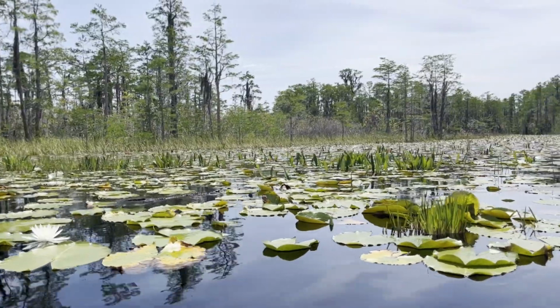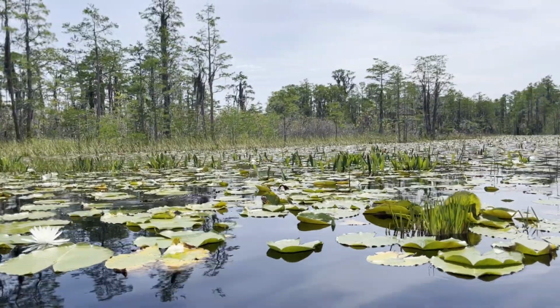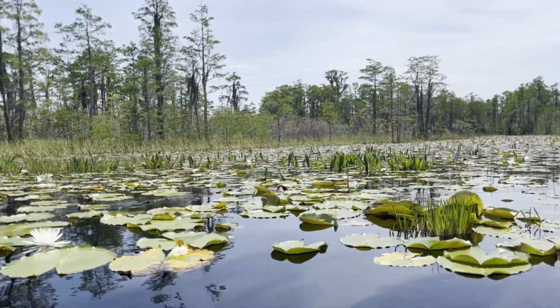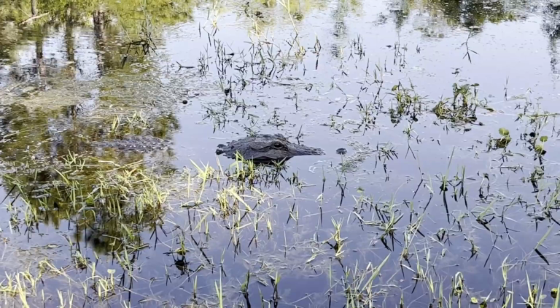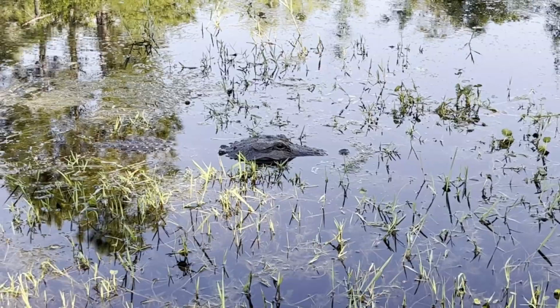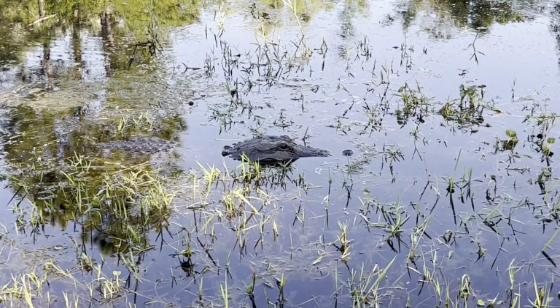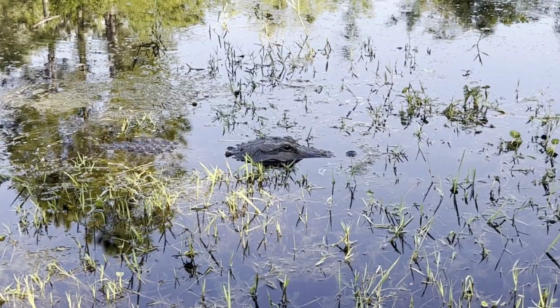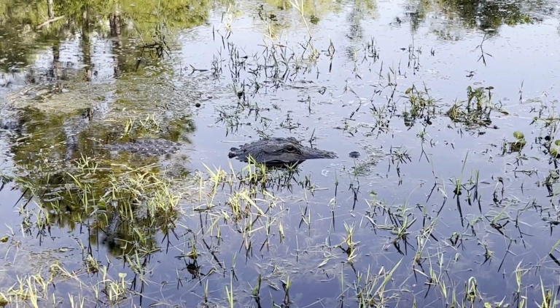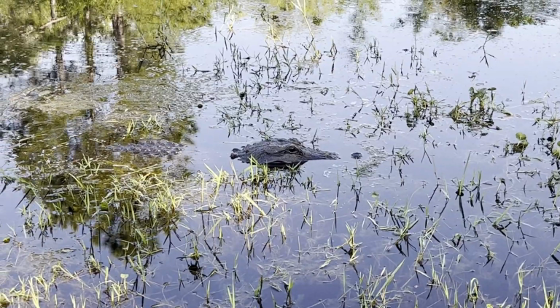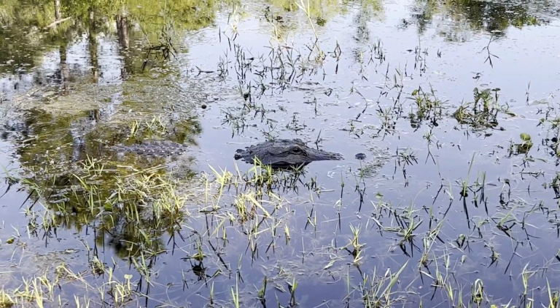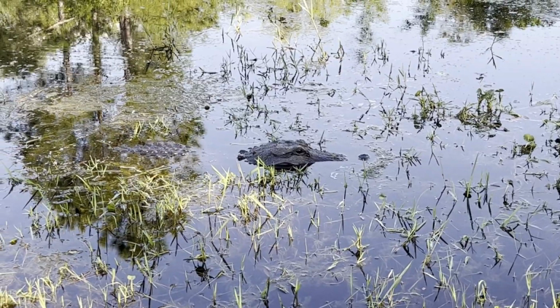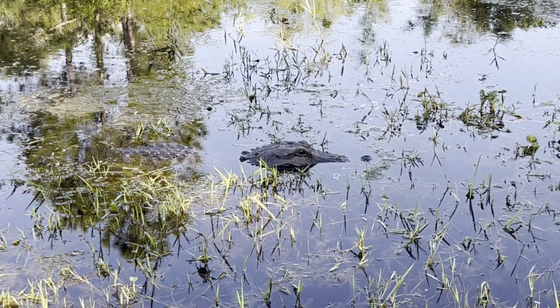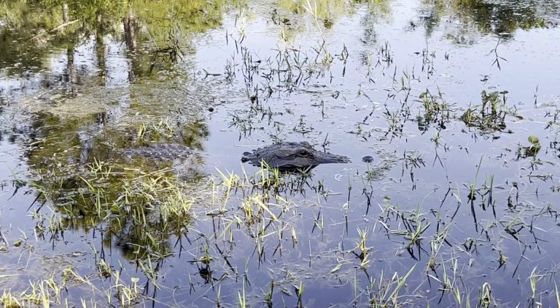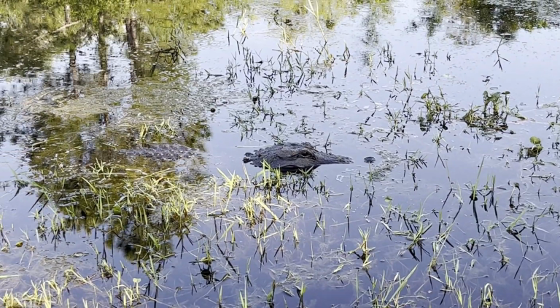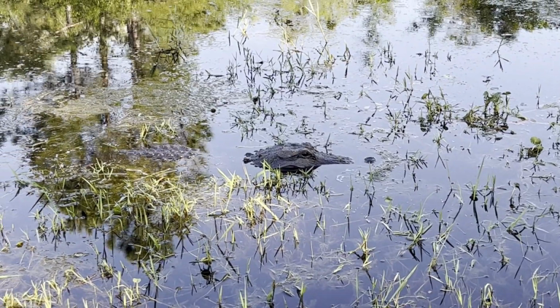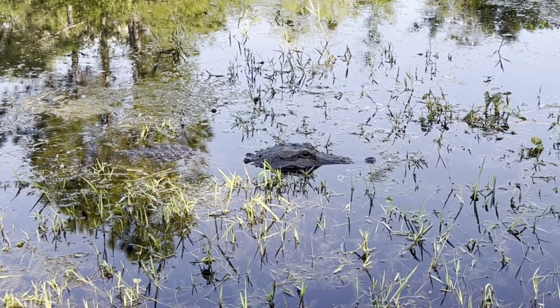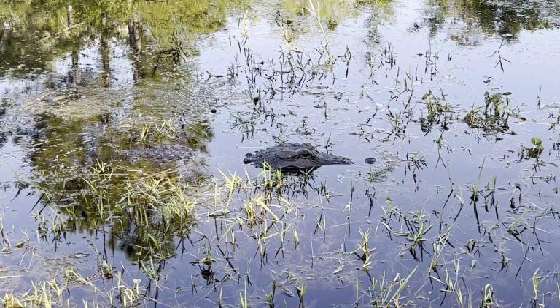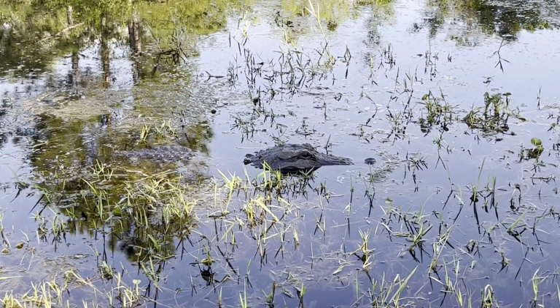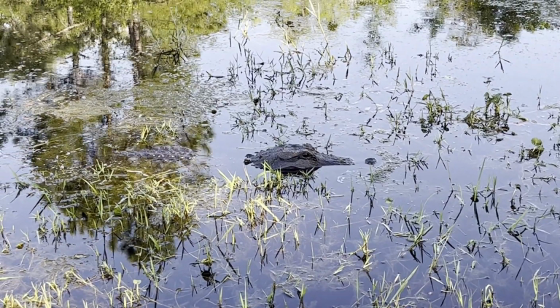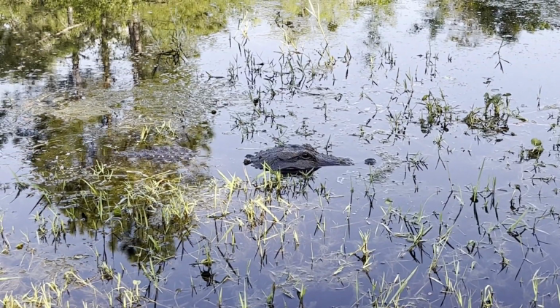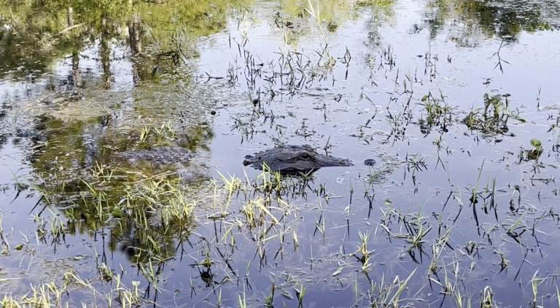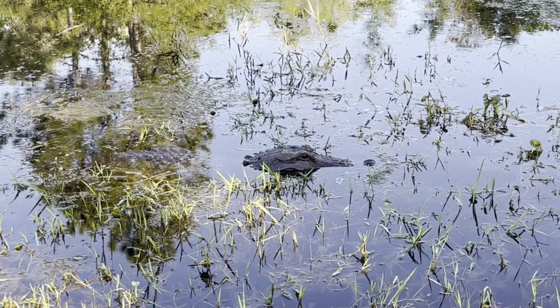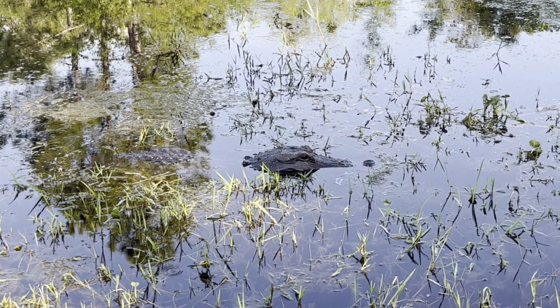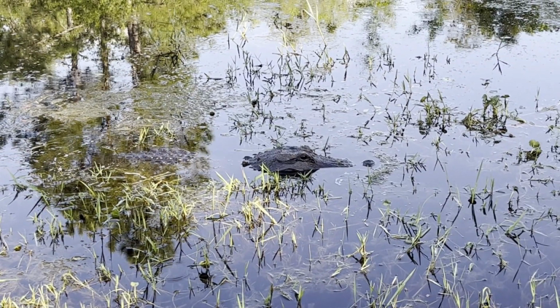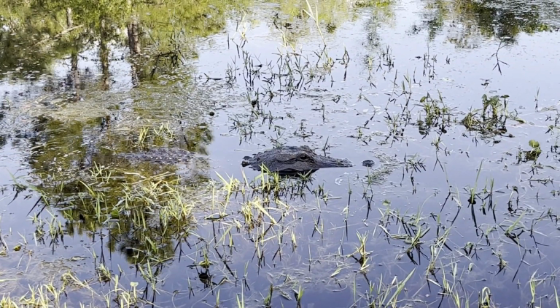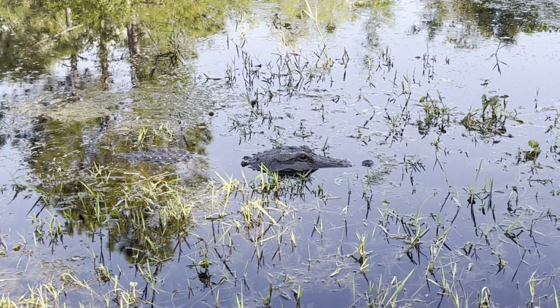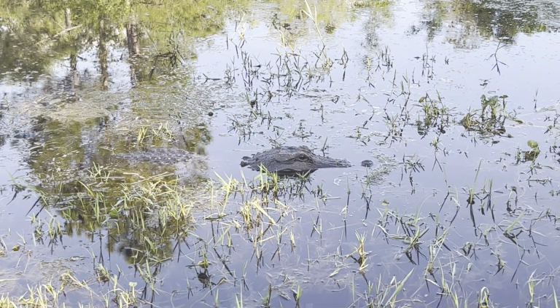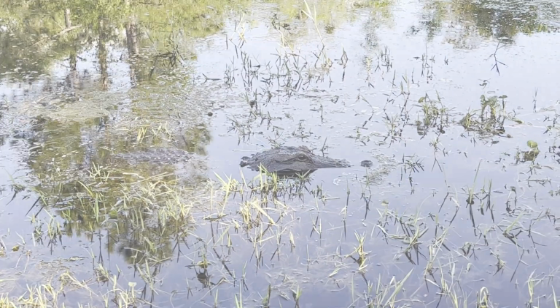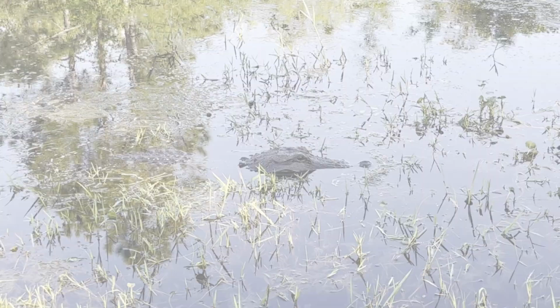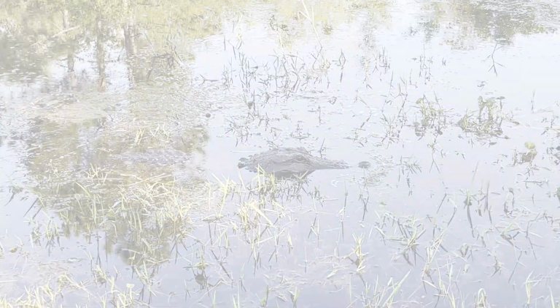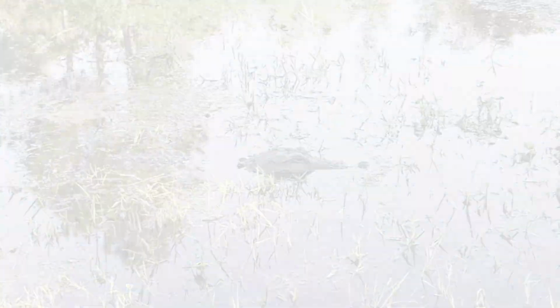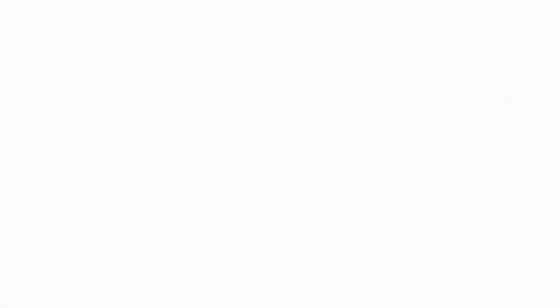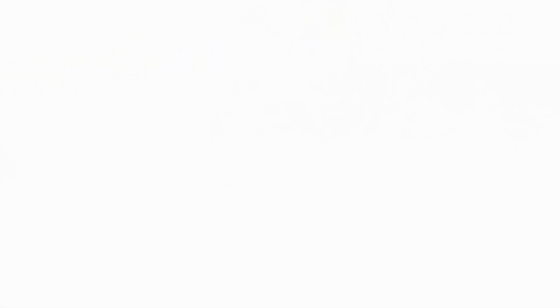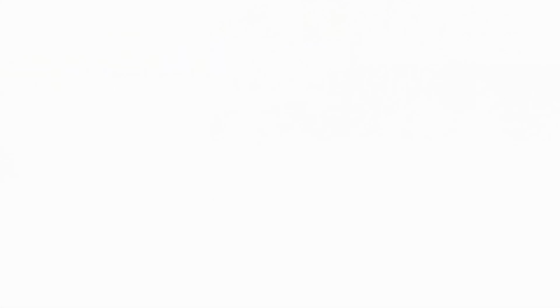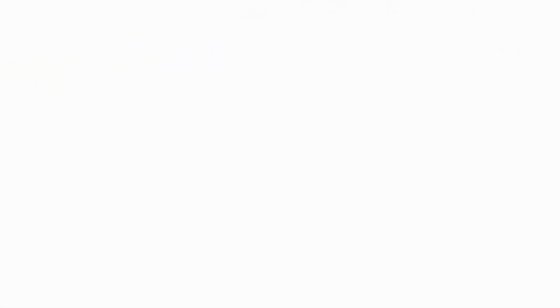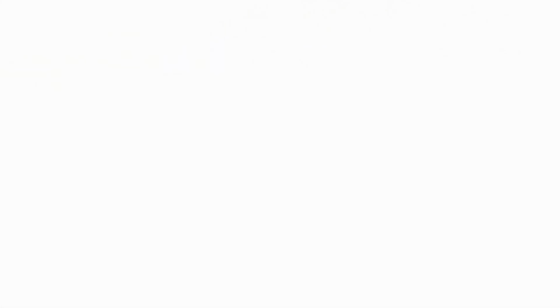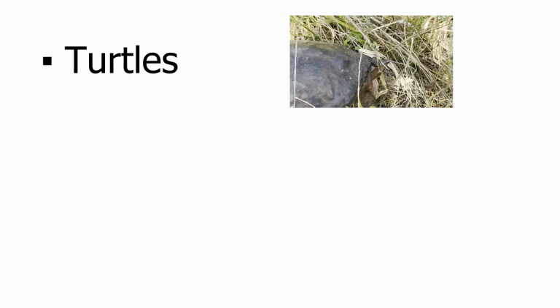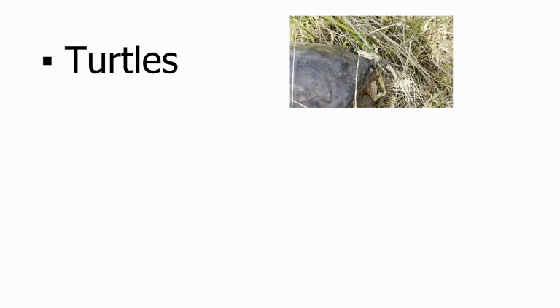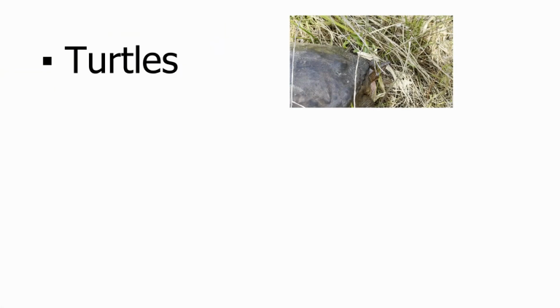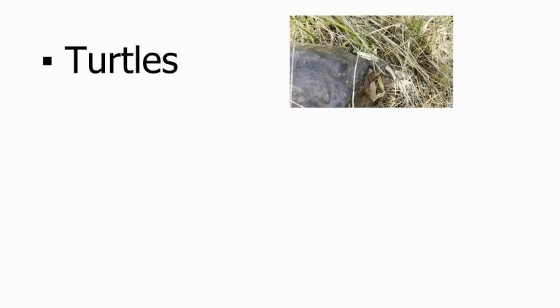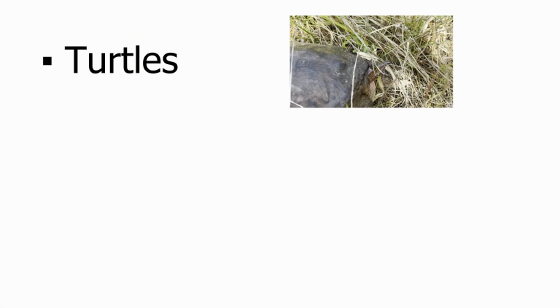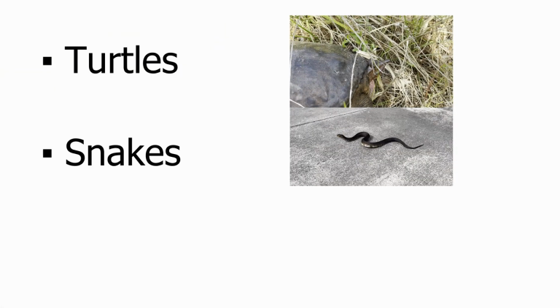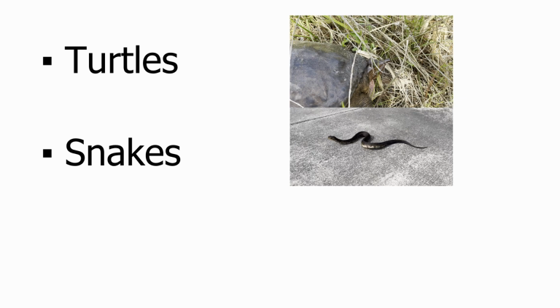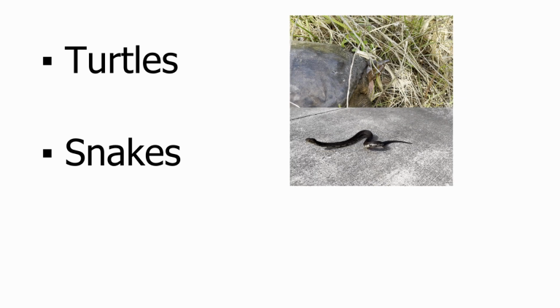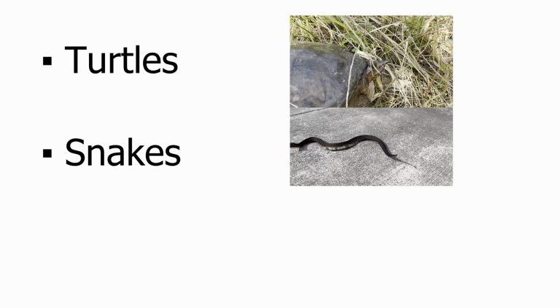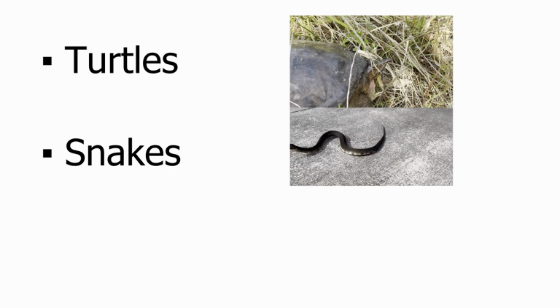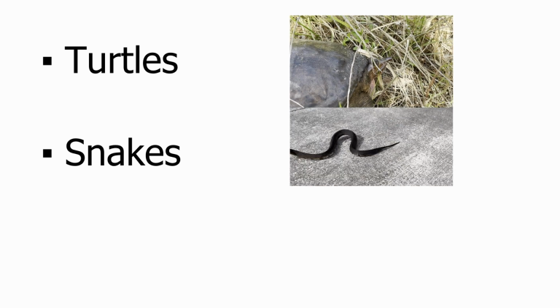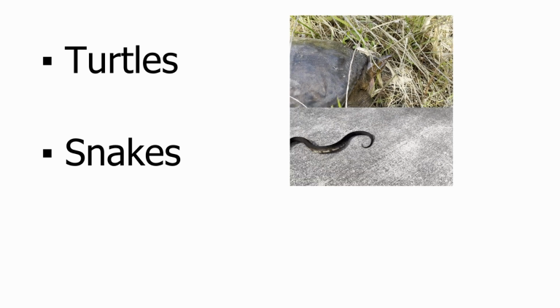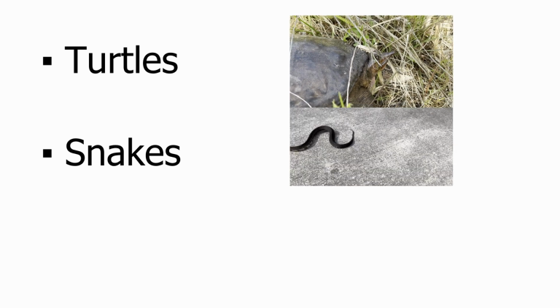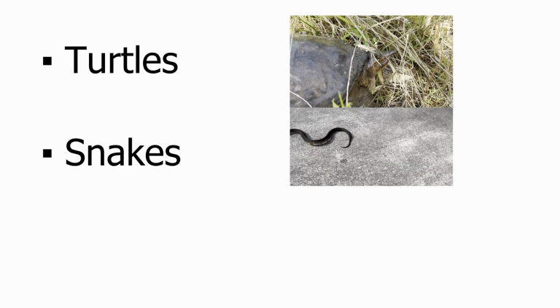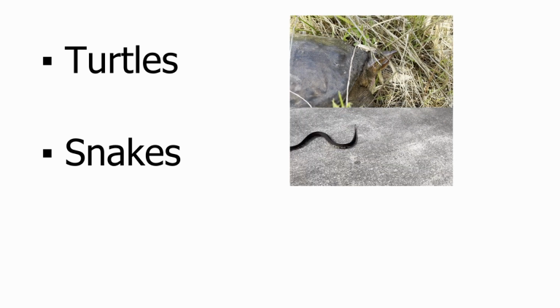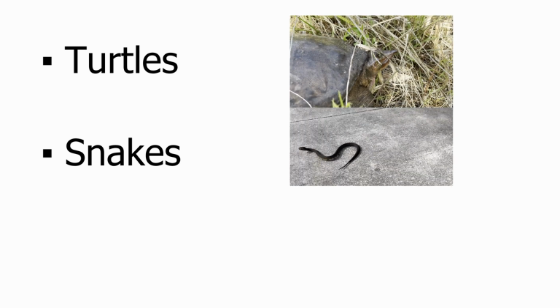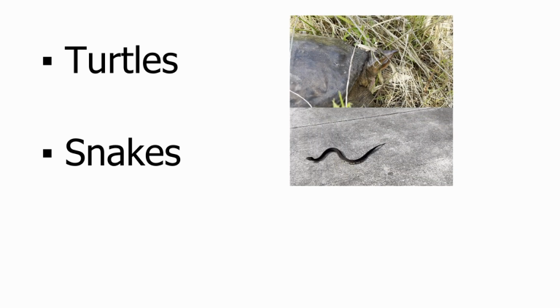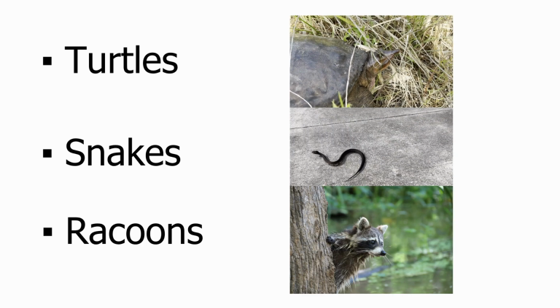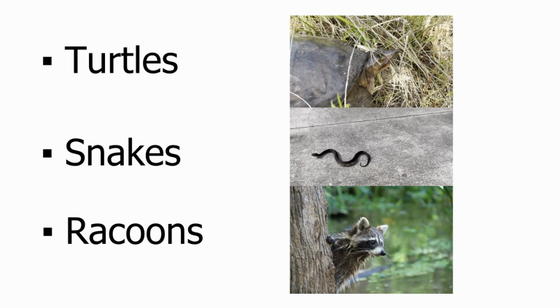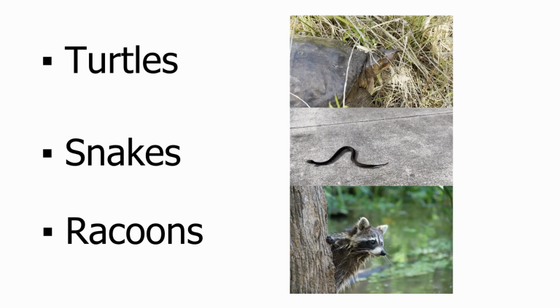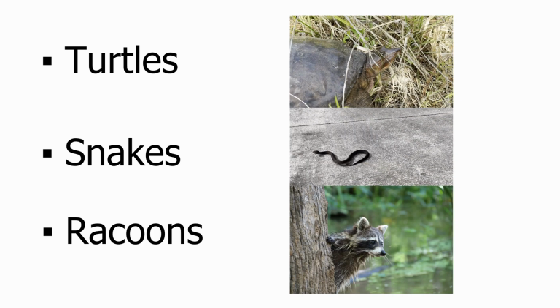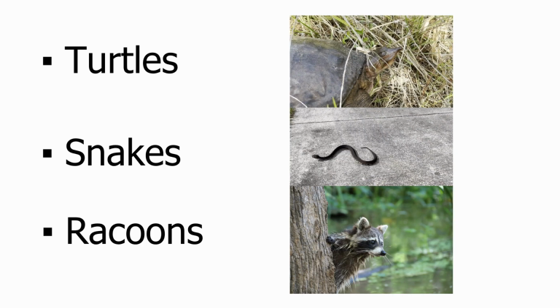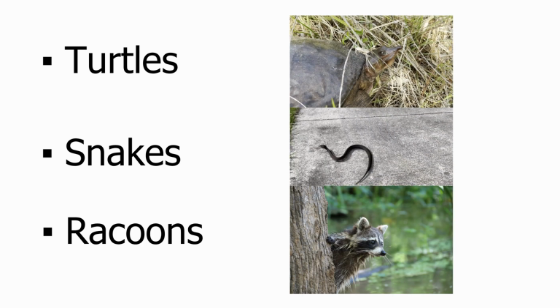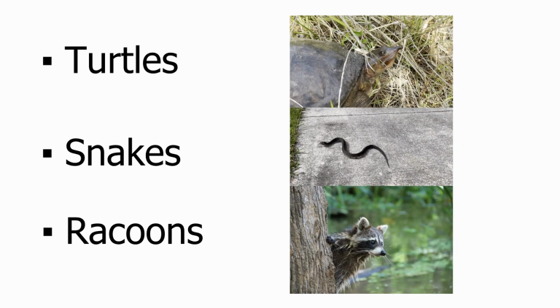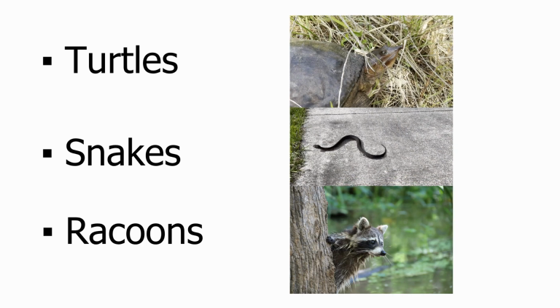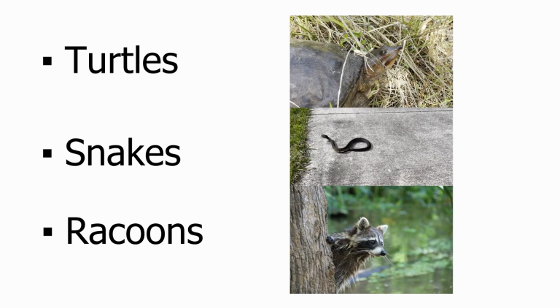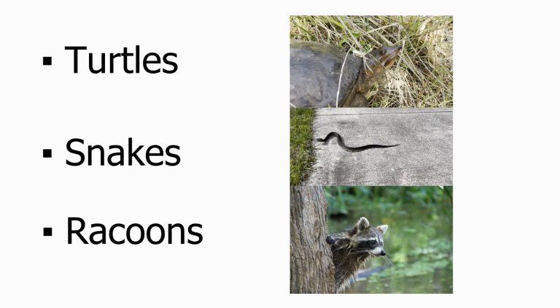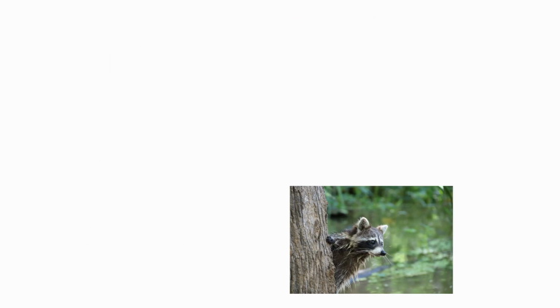The species eats anything it can fit in its mouth — that means turtles, snakes, birds, raccoons, and more.